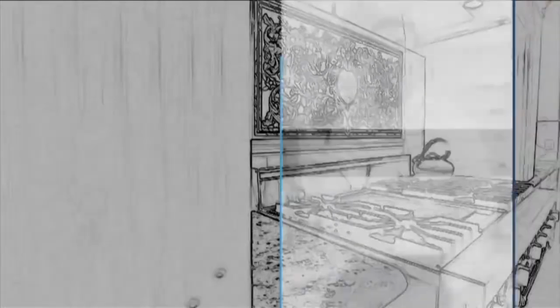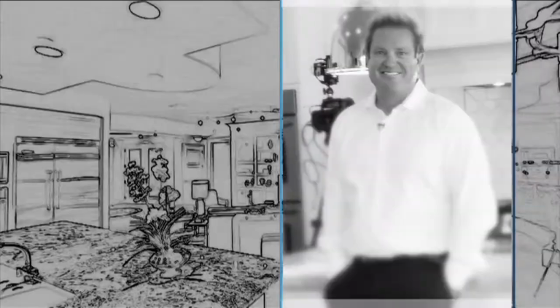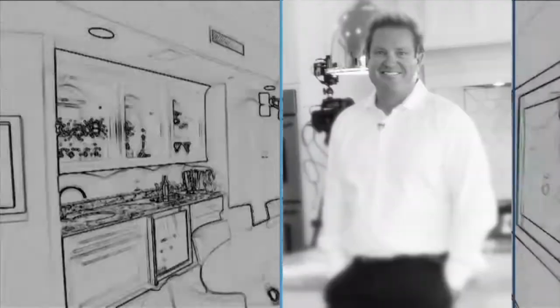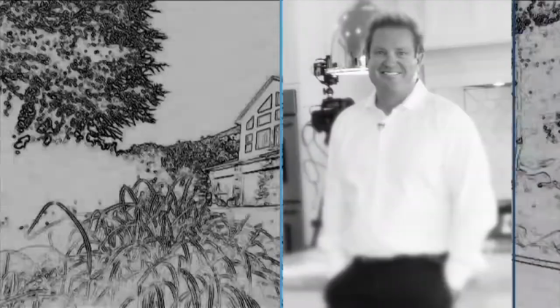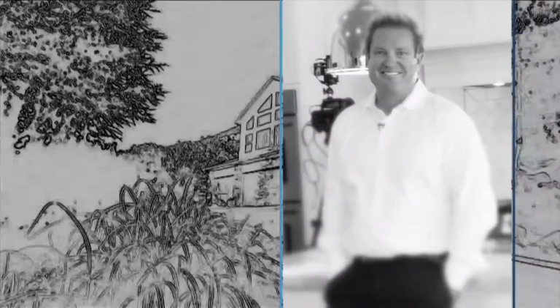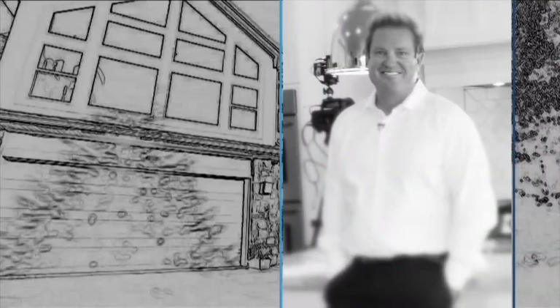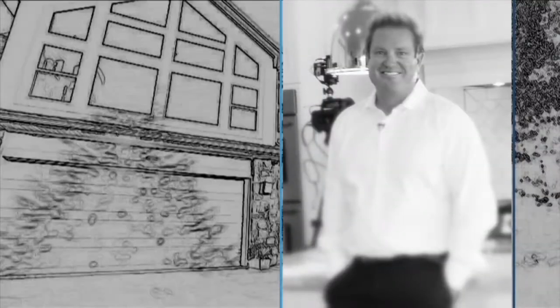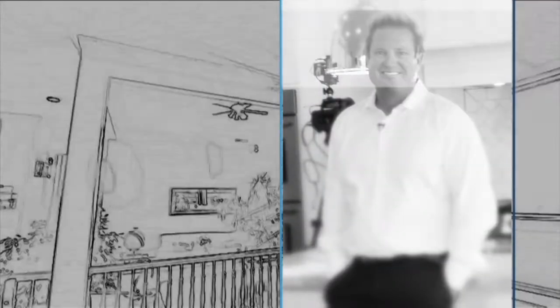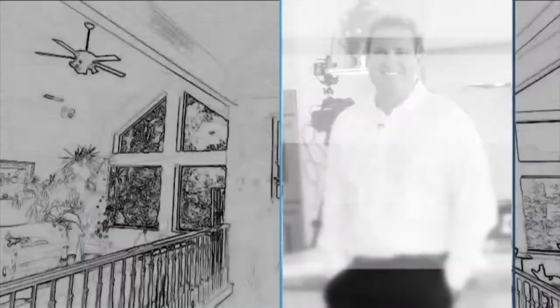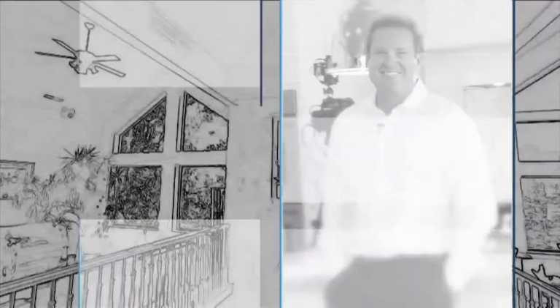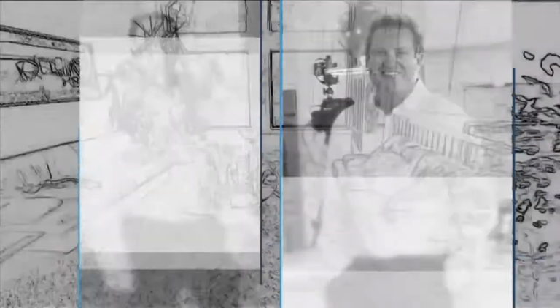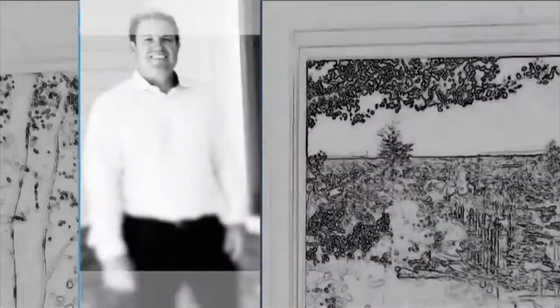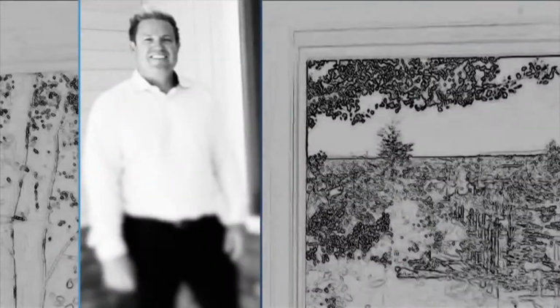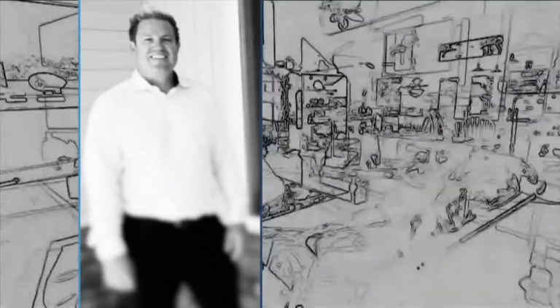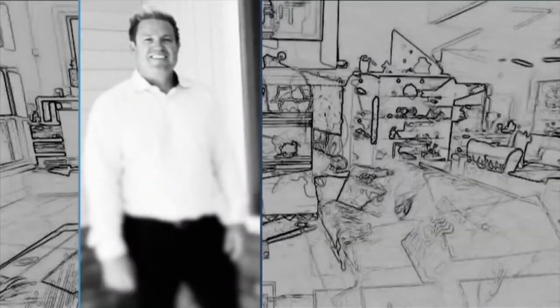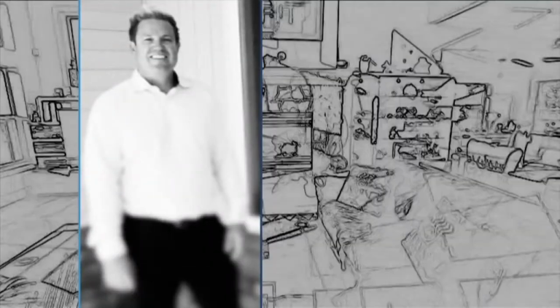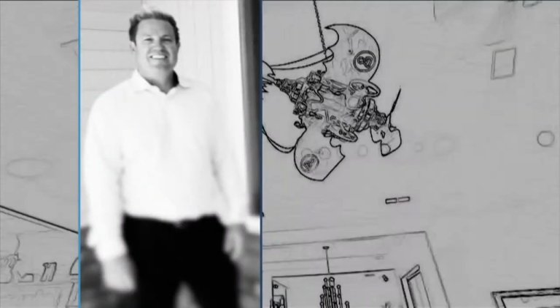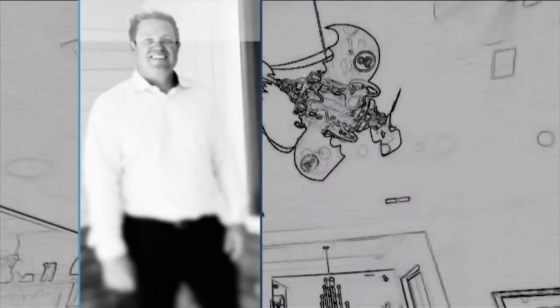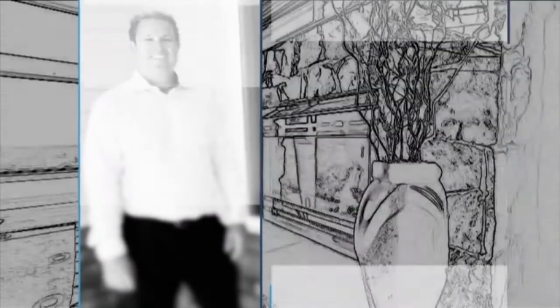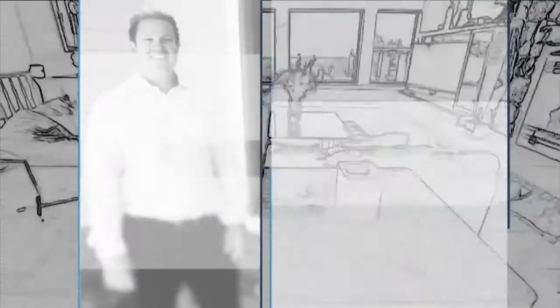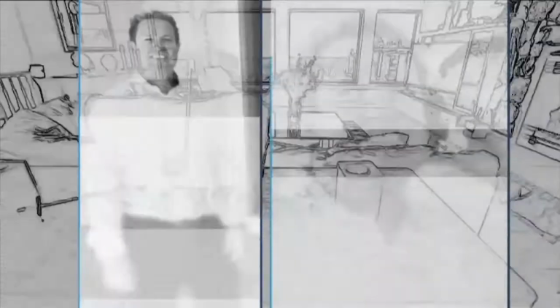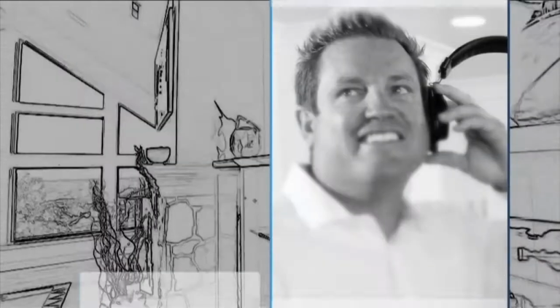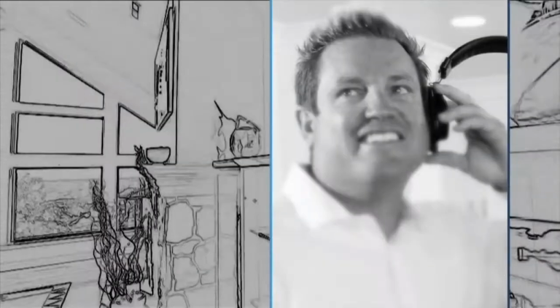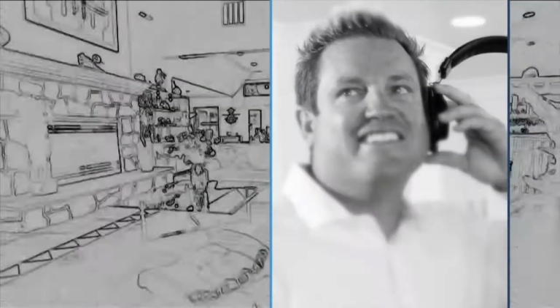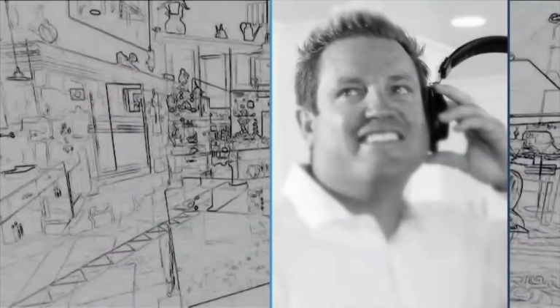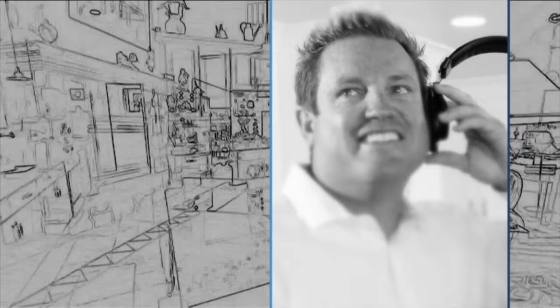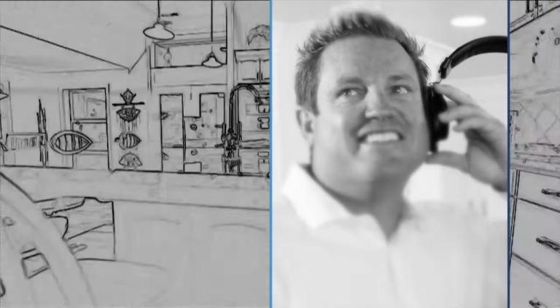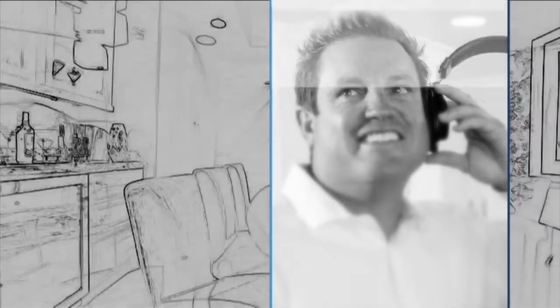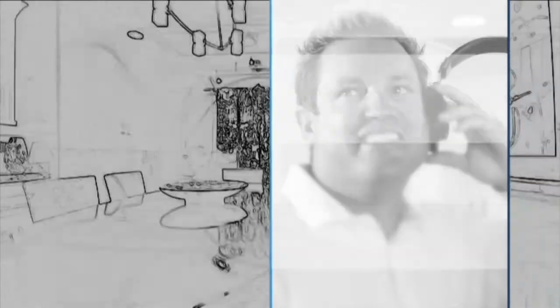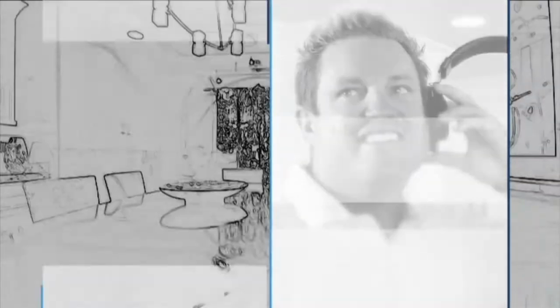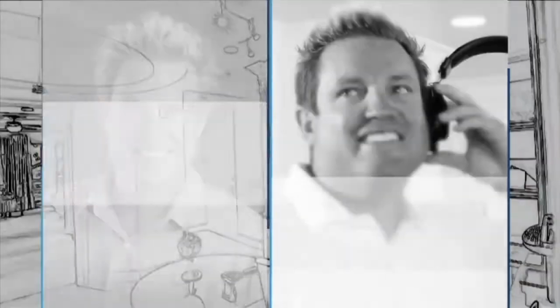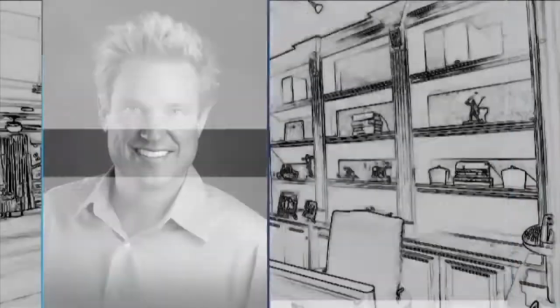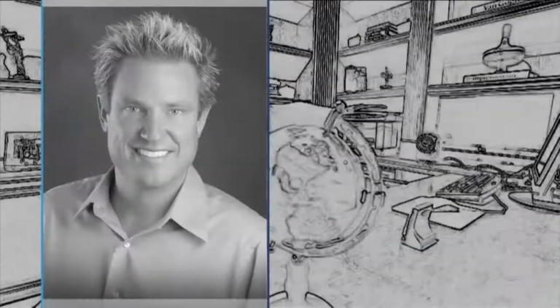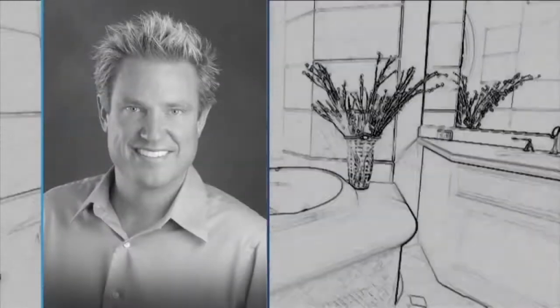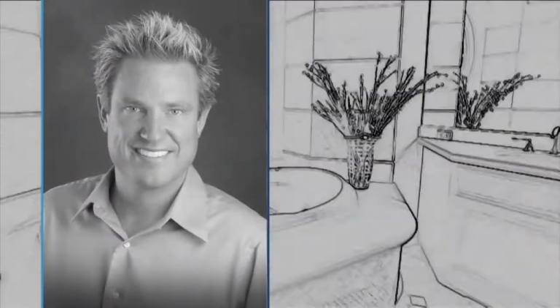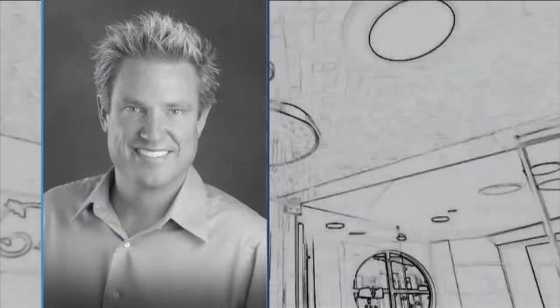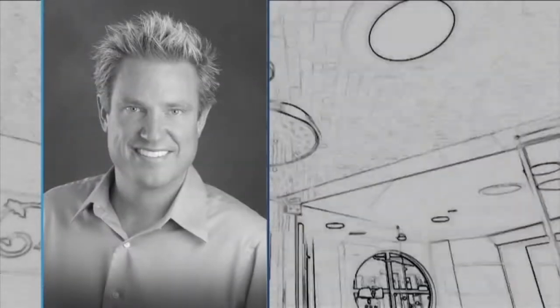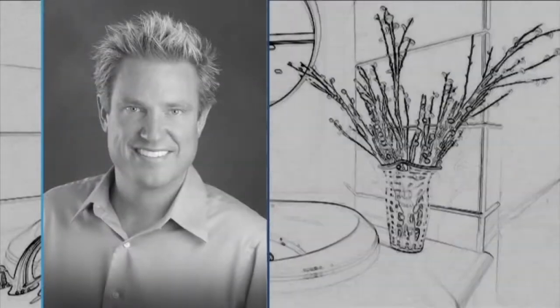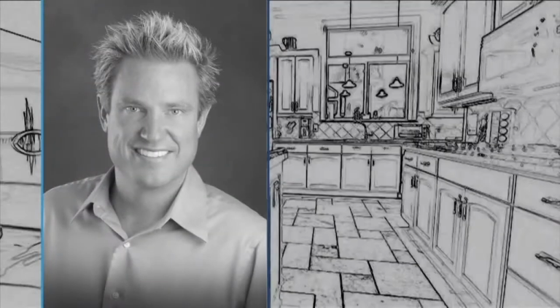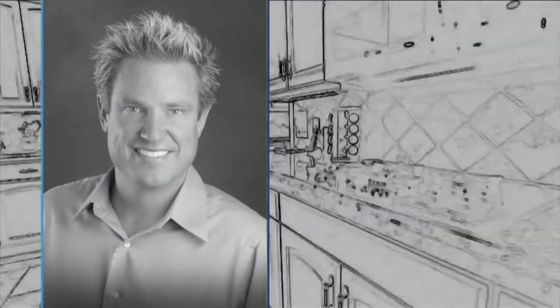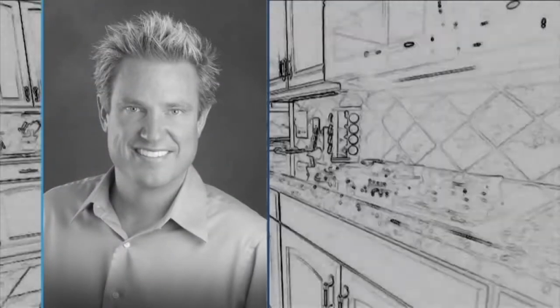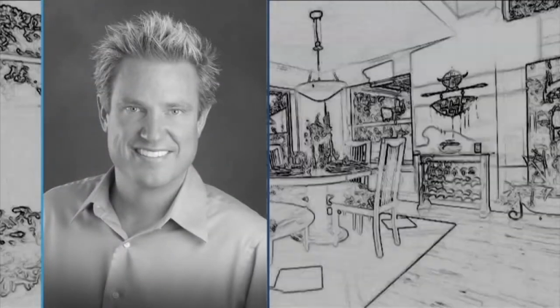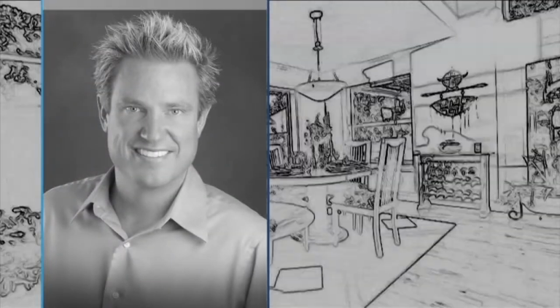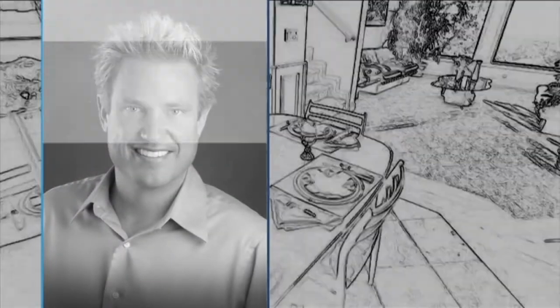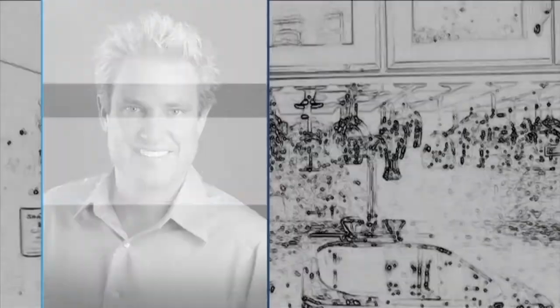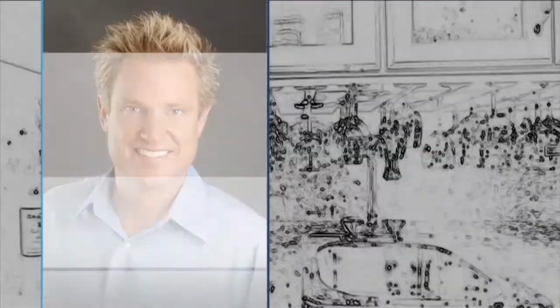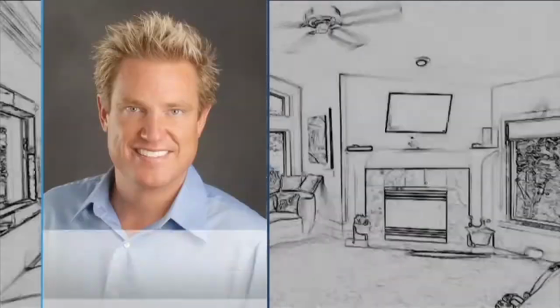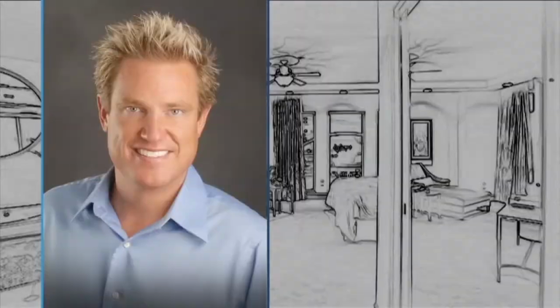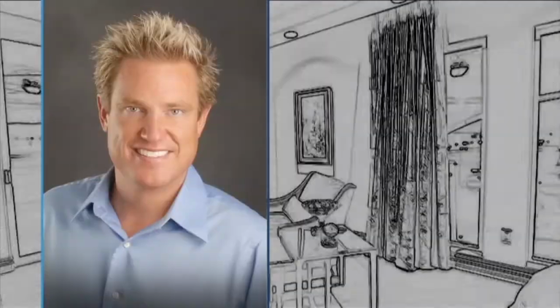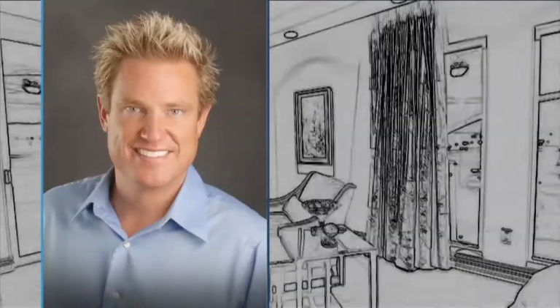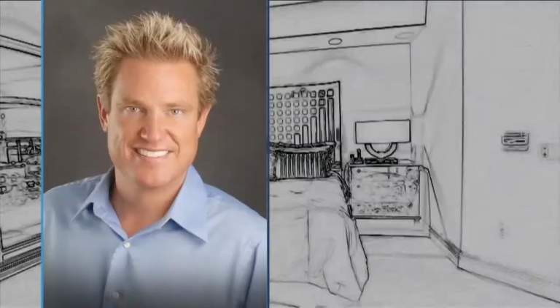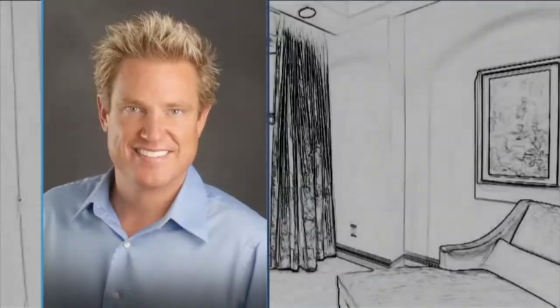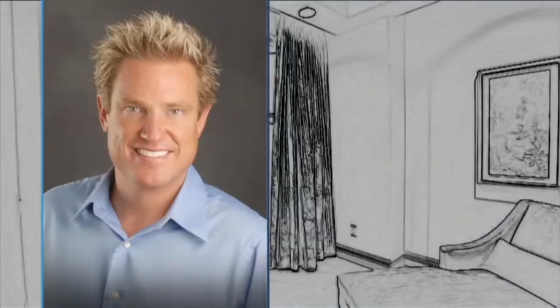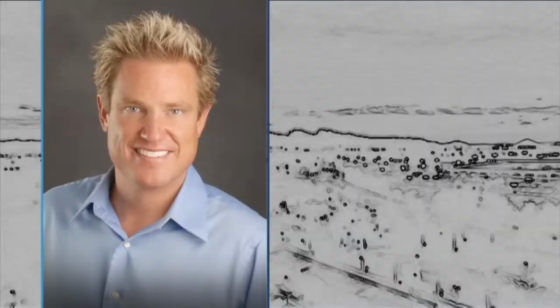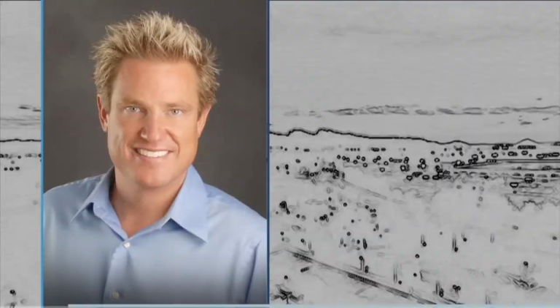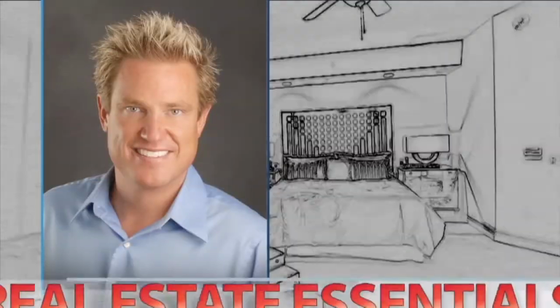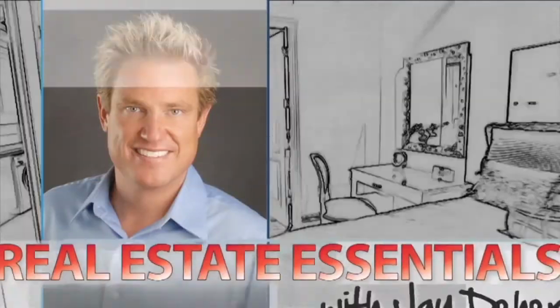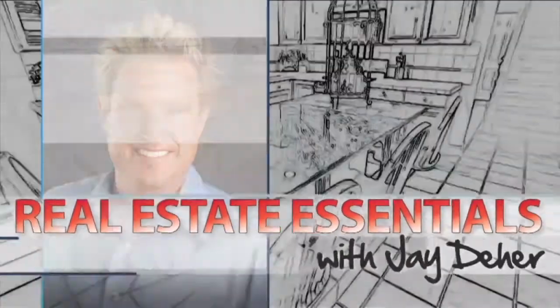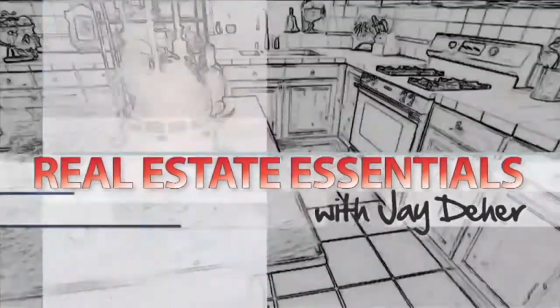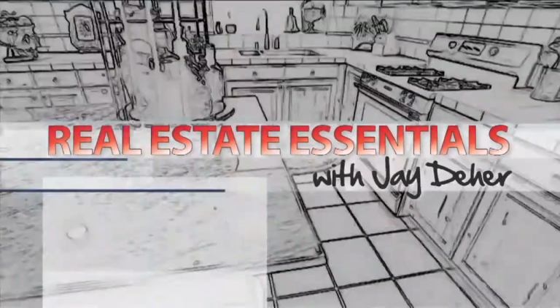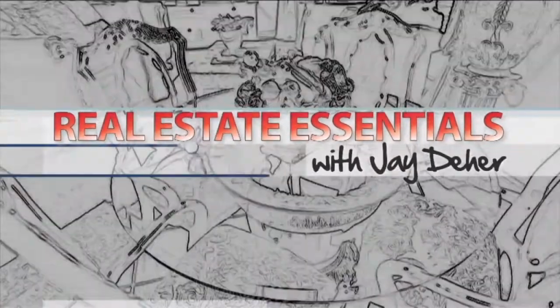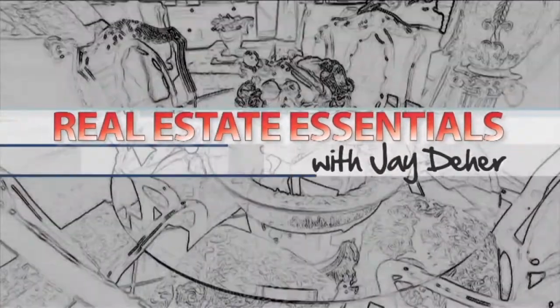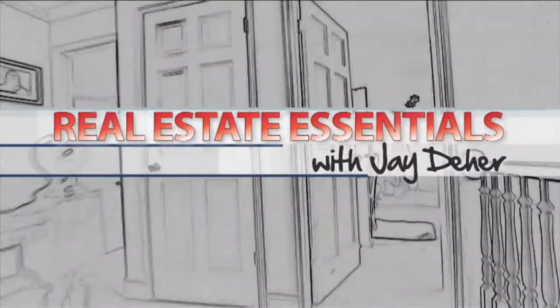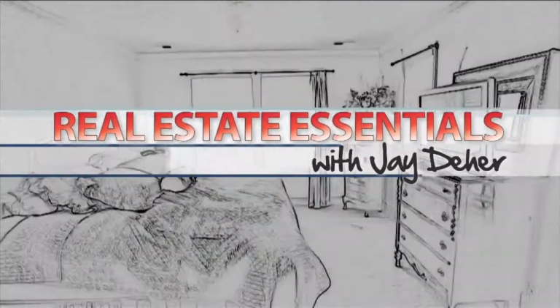I'm Jay Deer. I've been on top of Utah's real estate market for over 10 years. I will show you things about this market that you never knew.